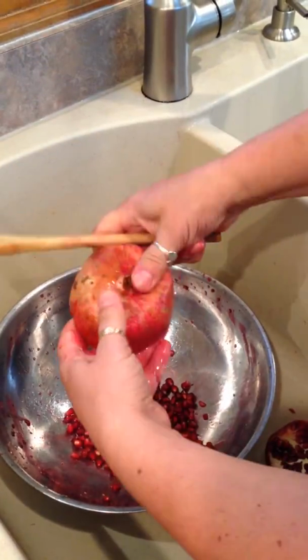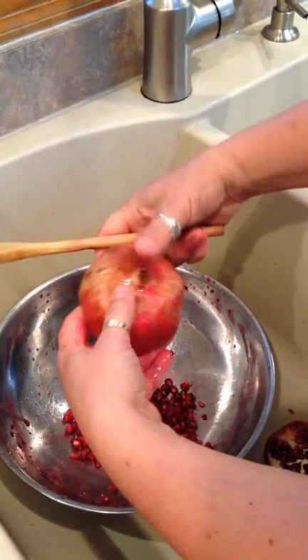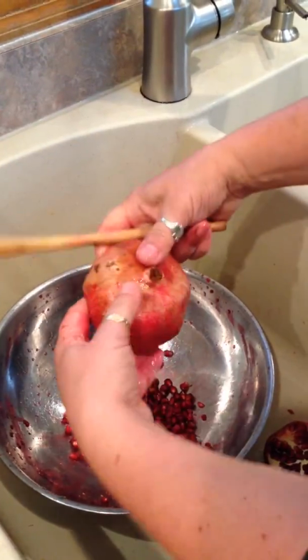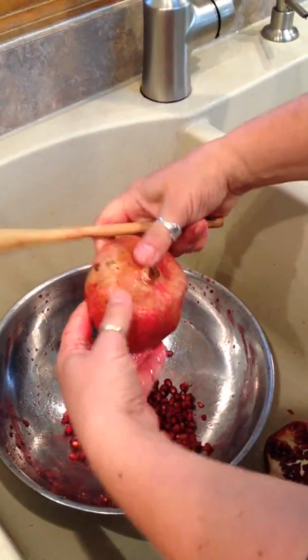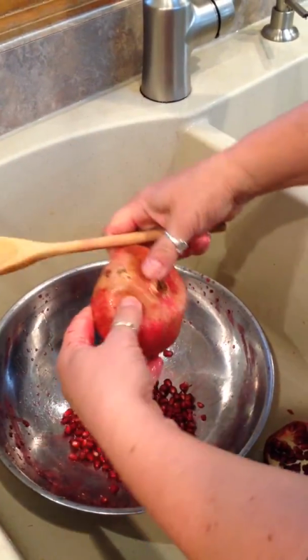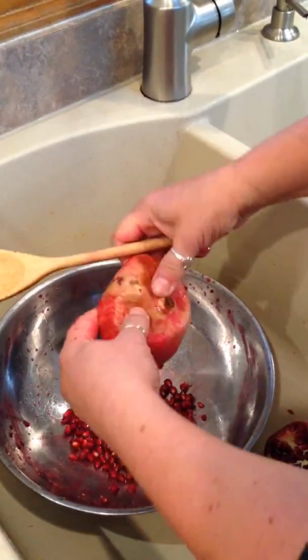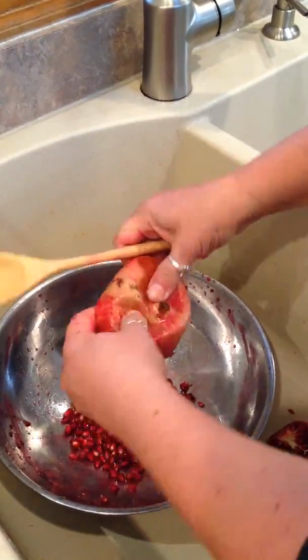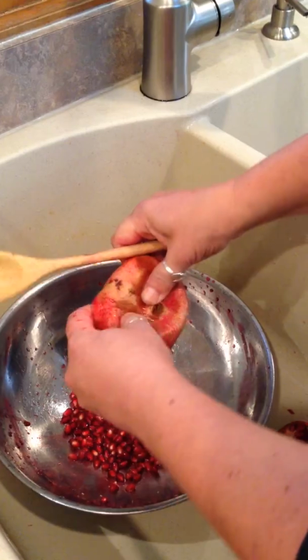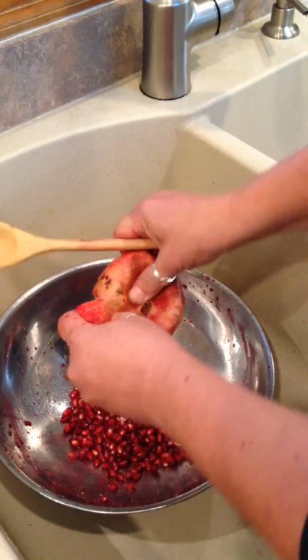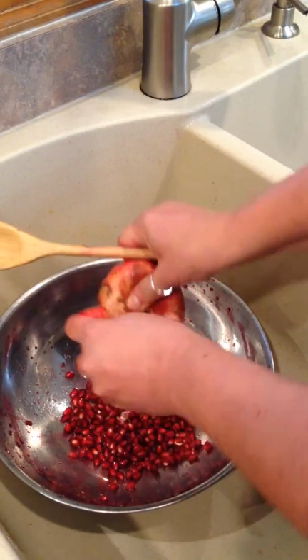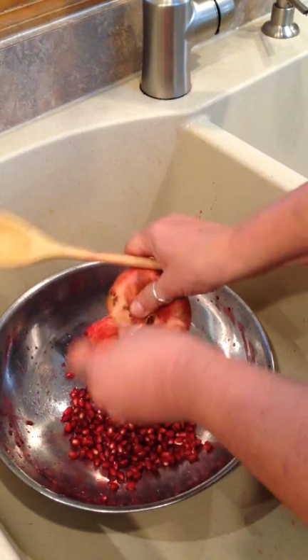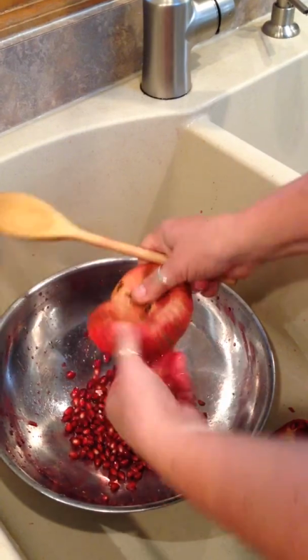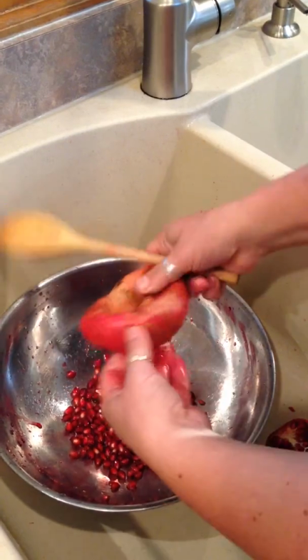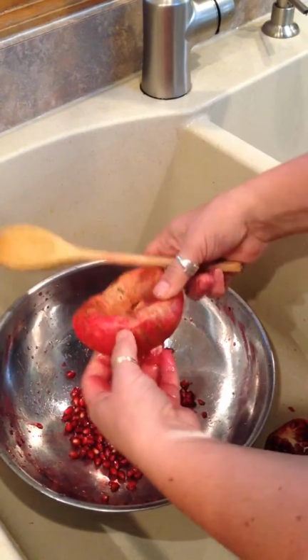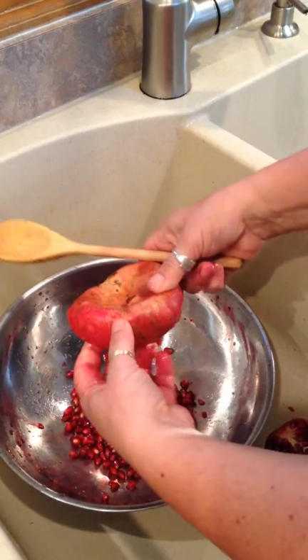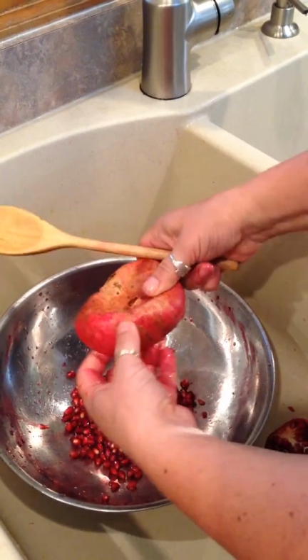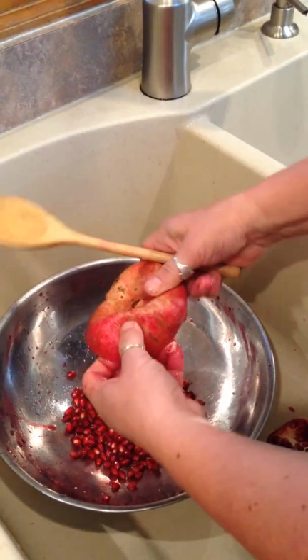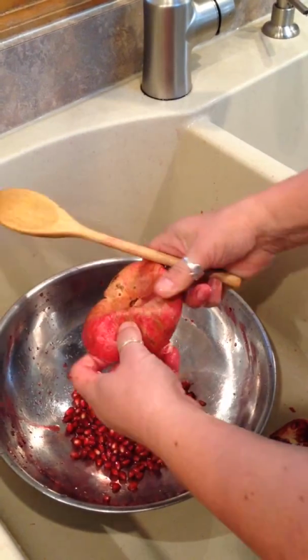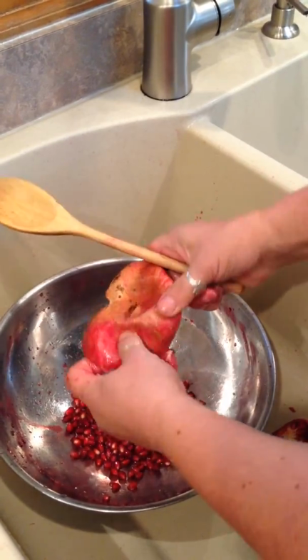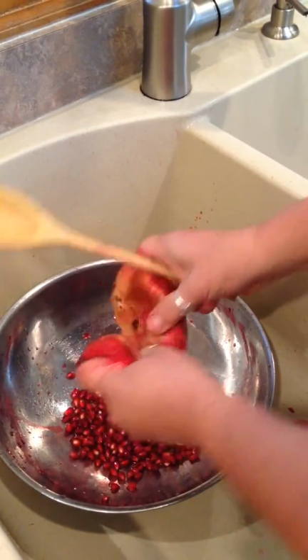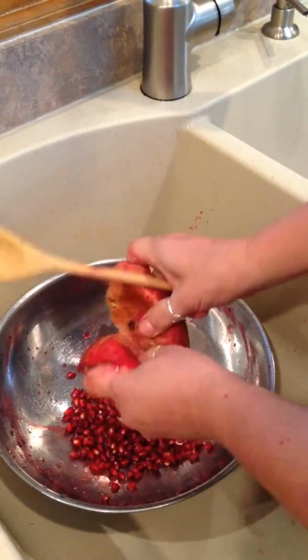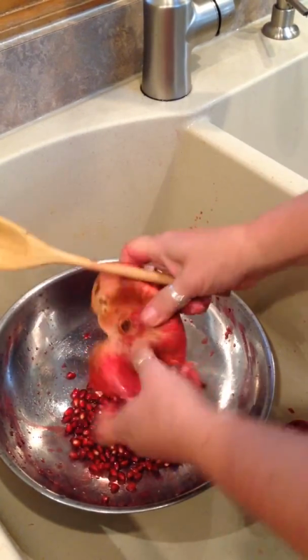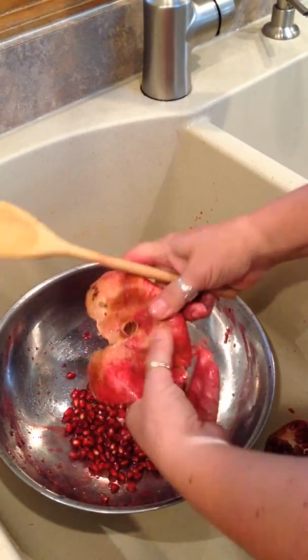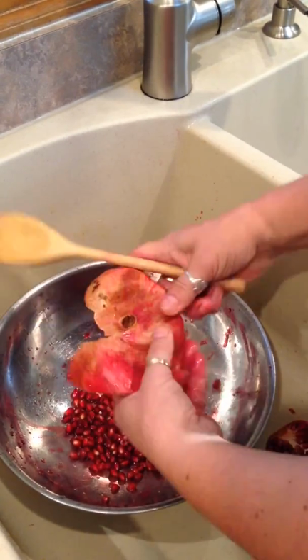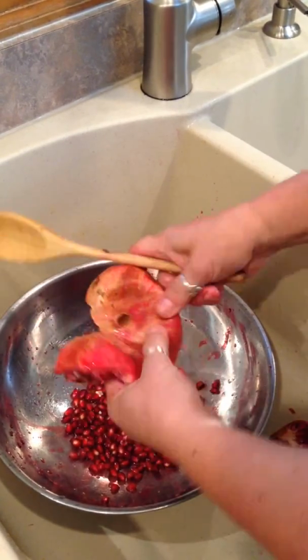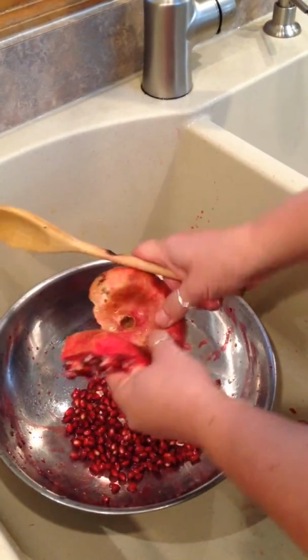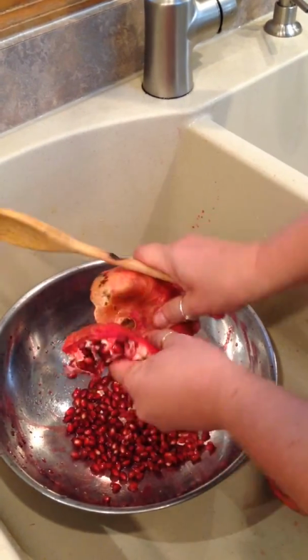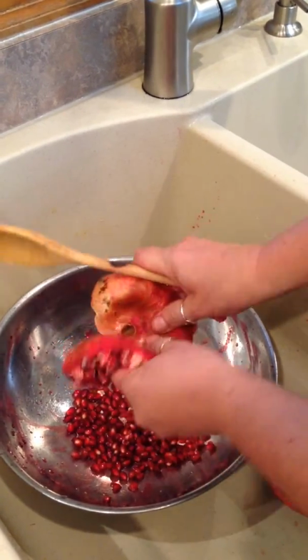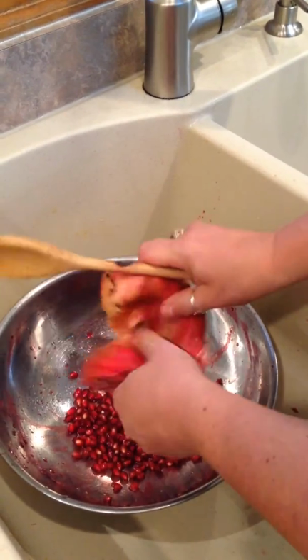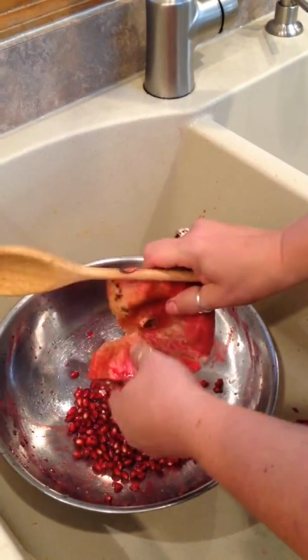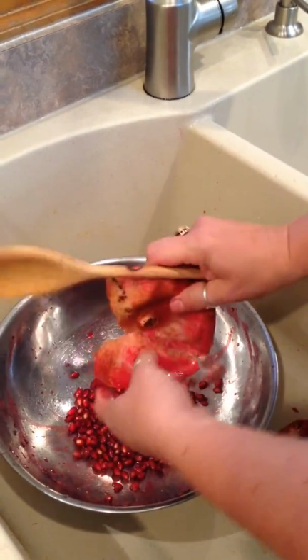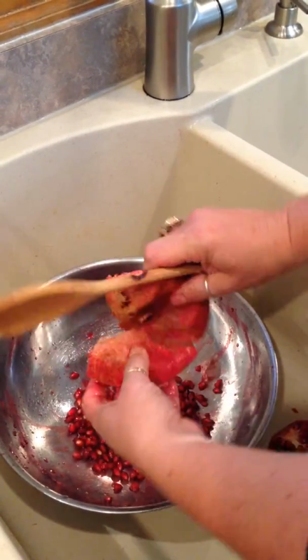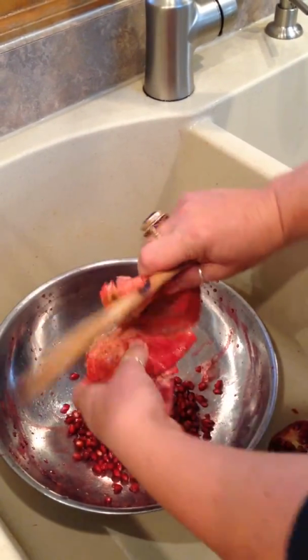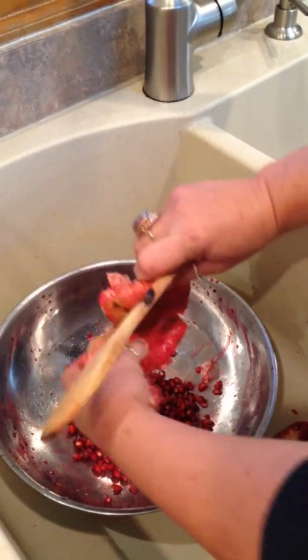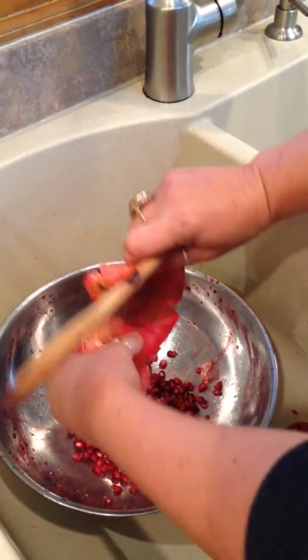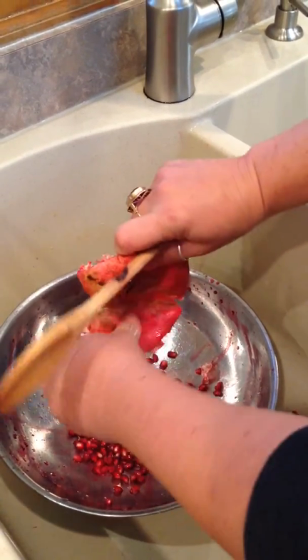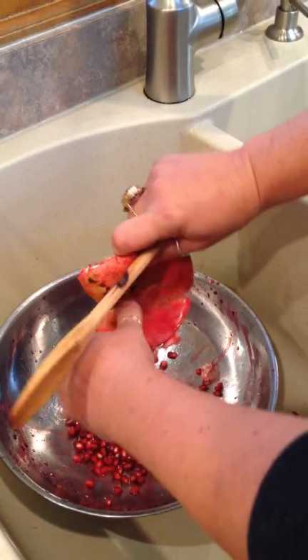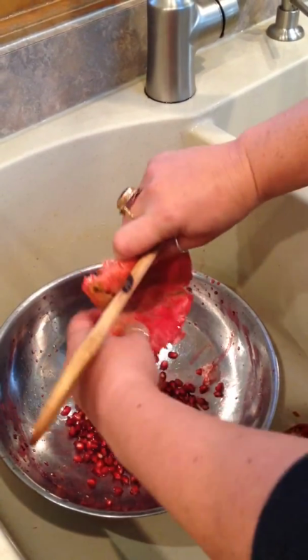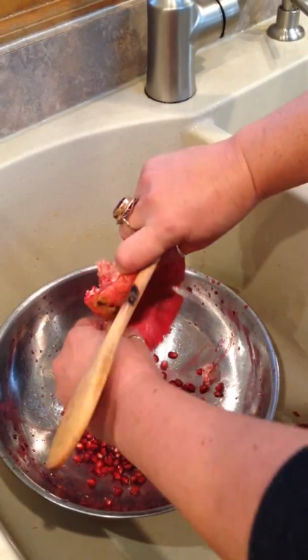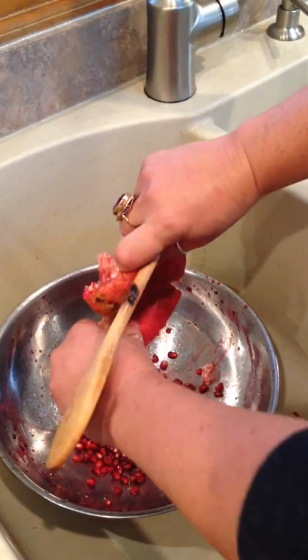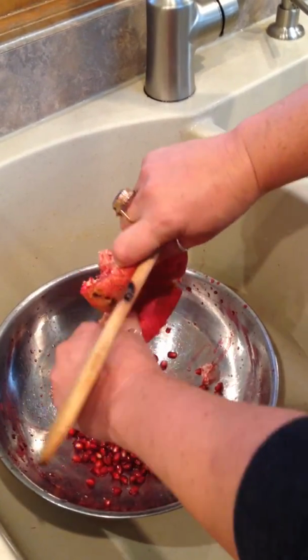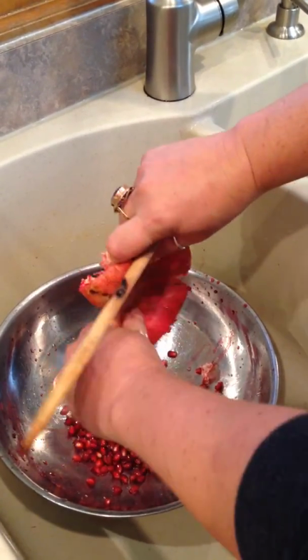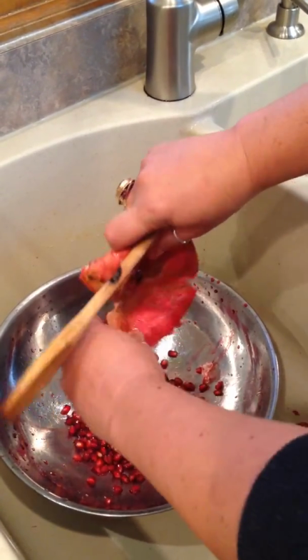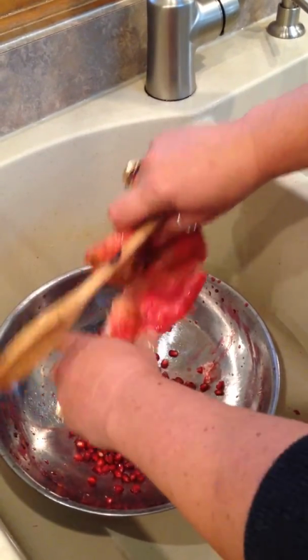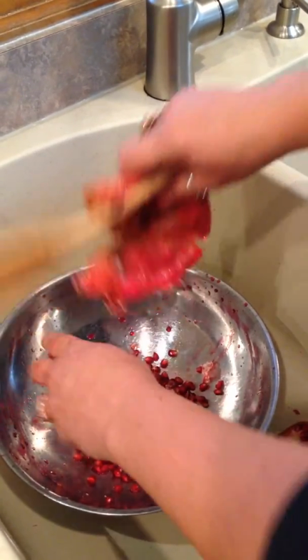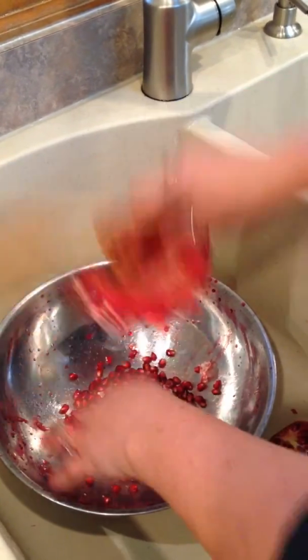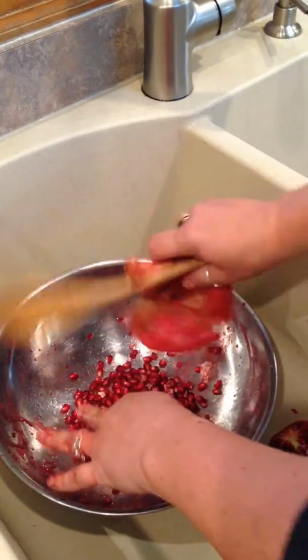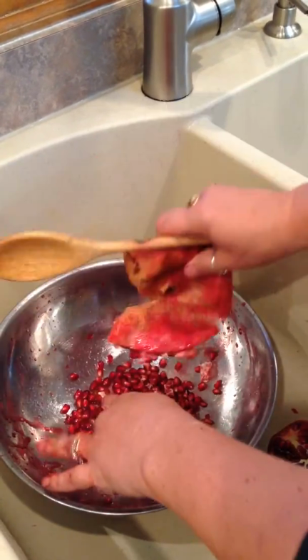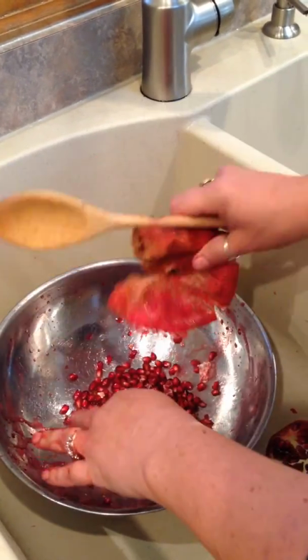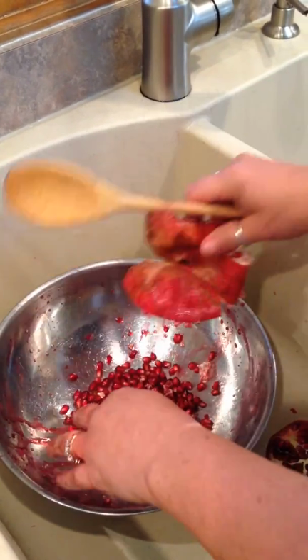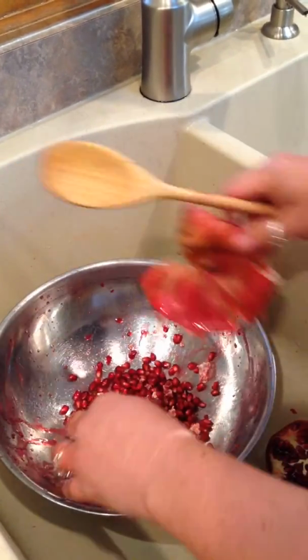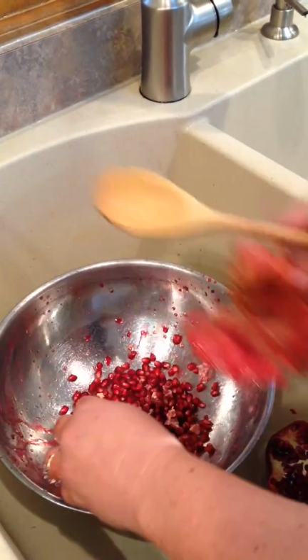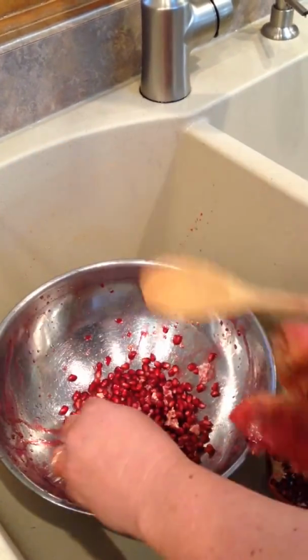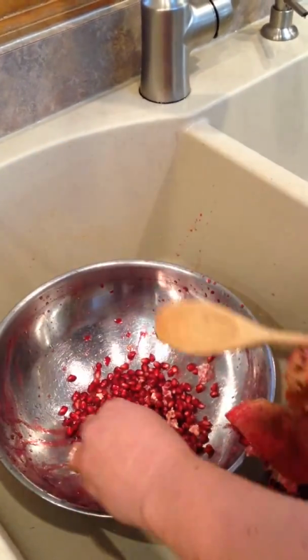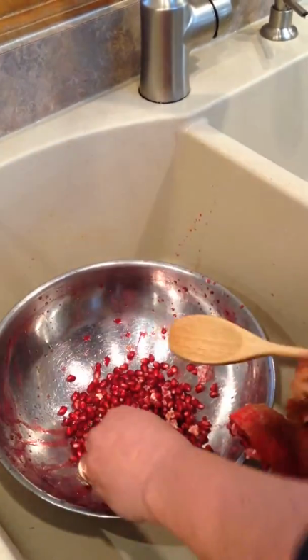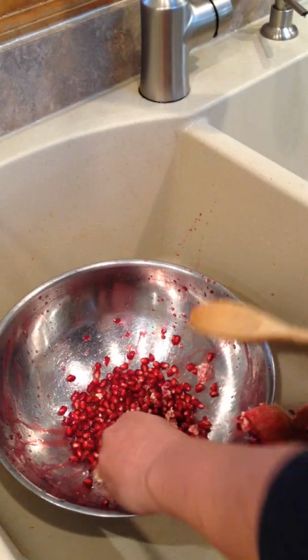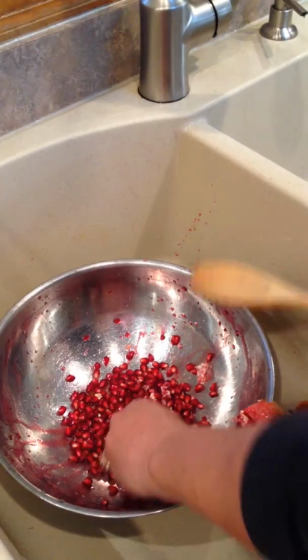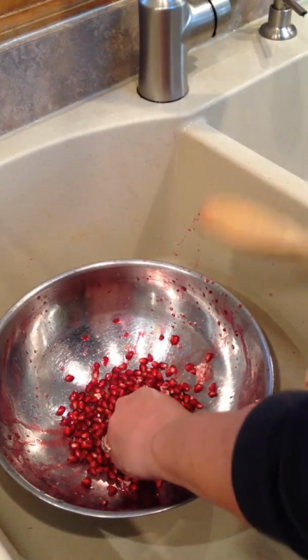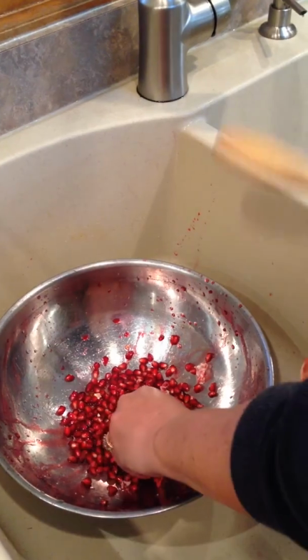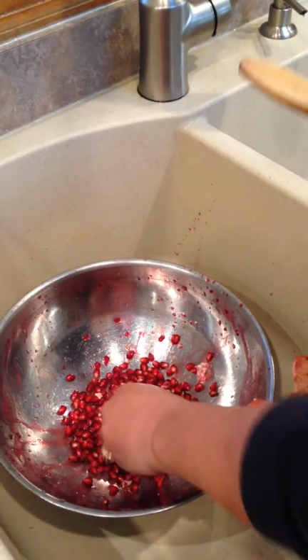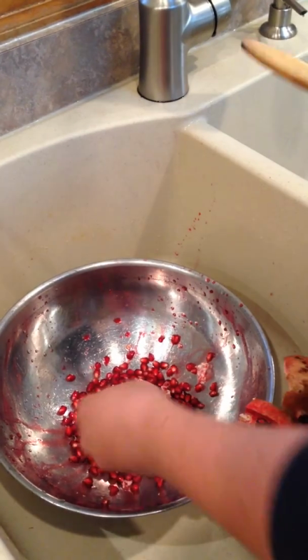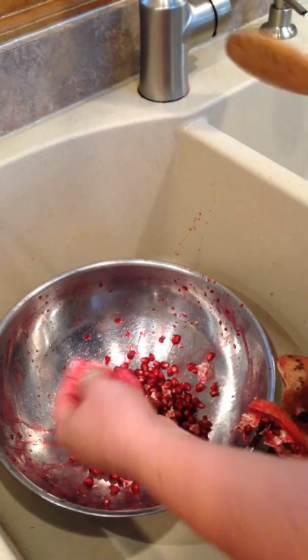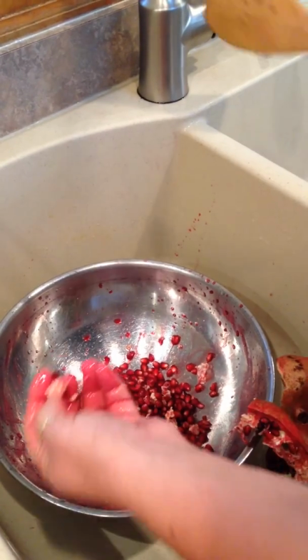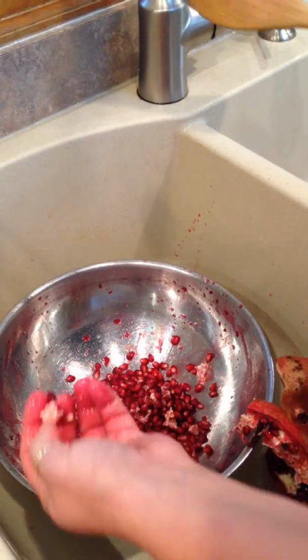Most of the seeds will come out. You'll just take the membrane out afterward, and you're done.